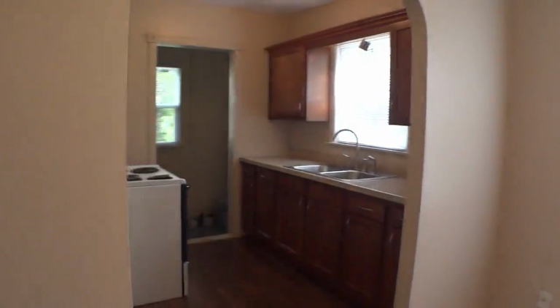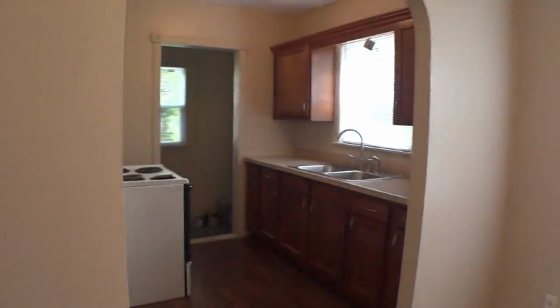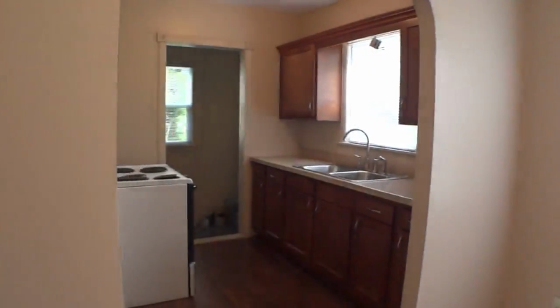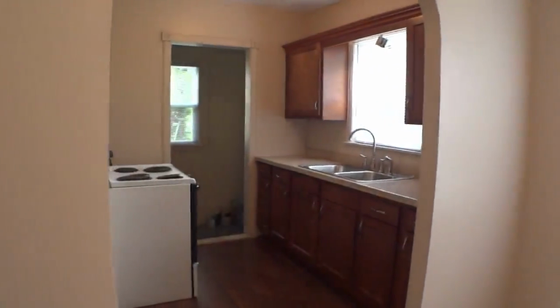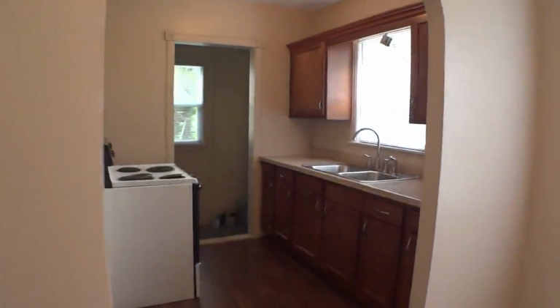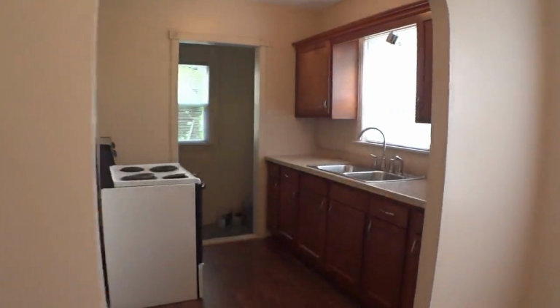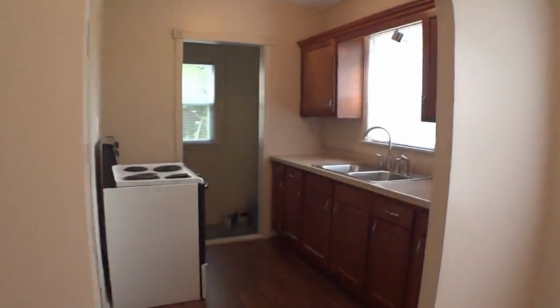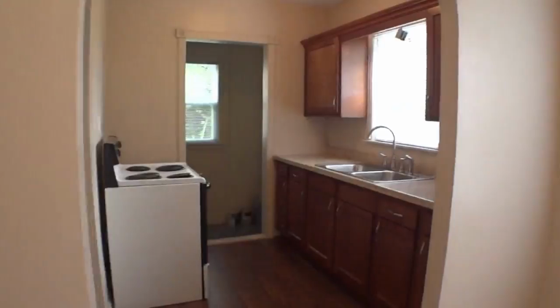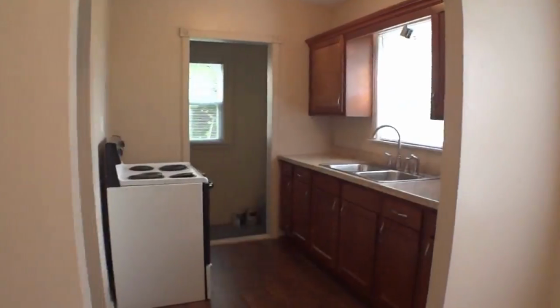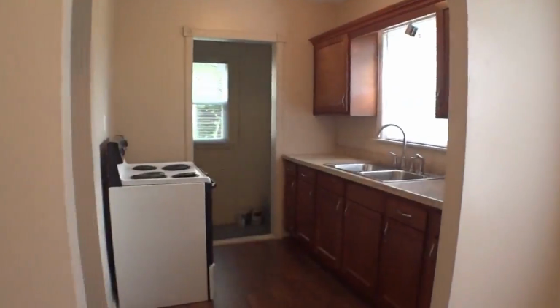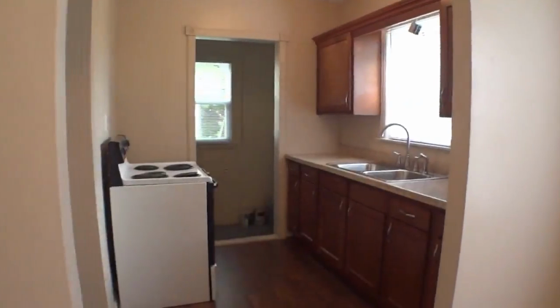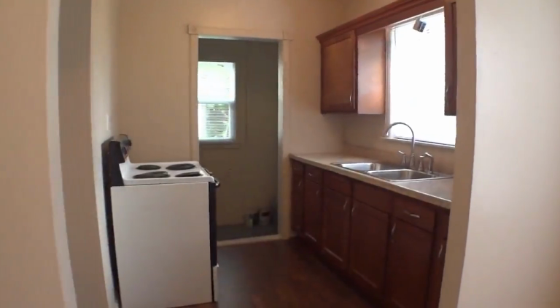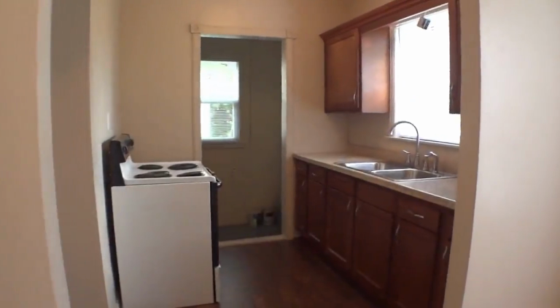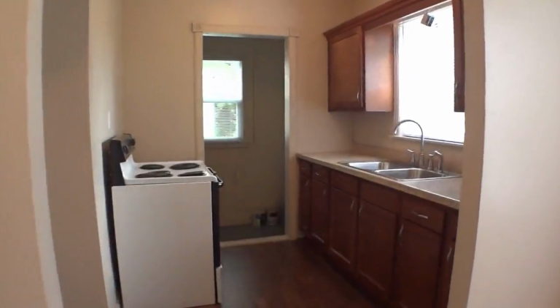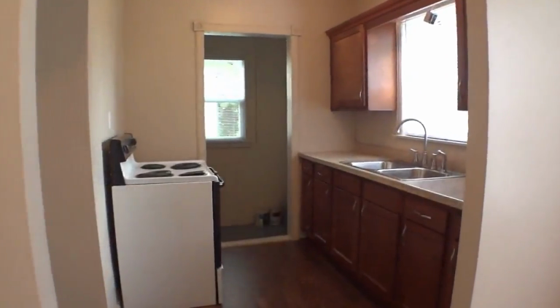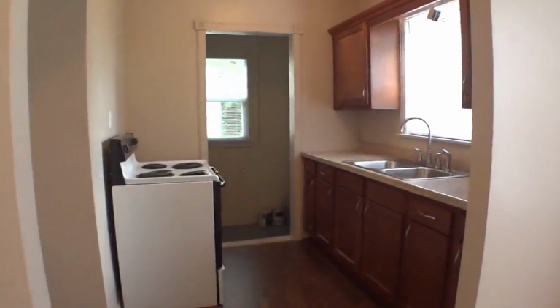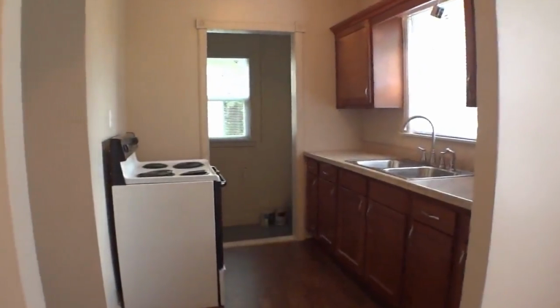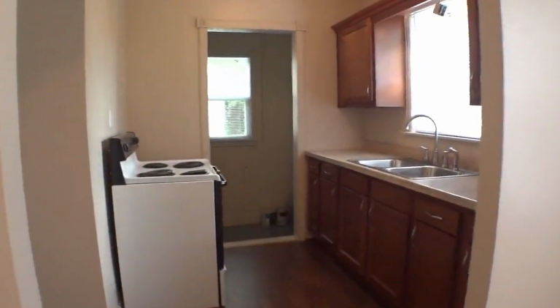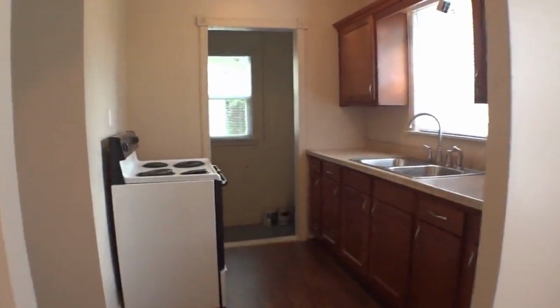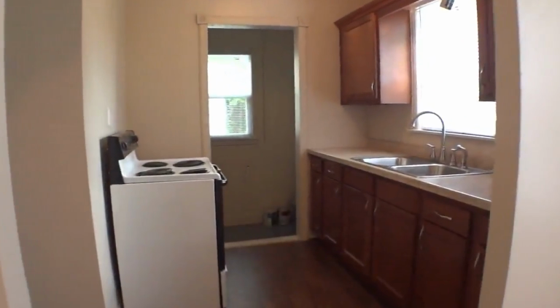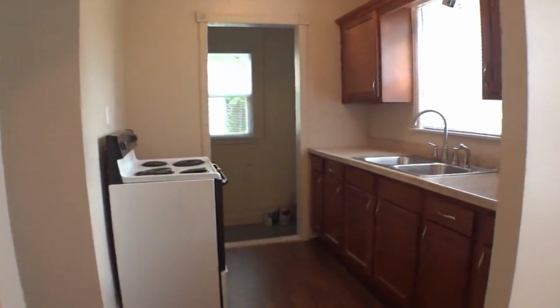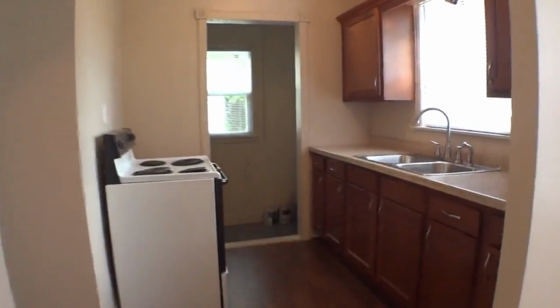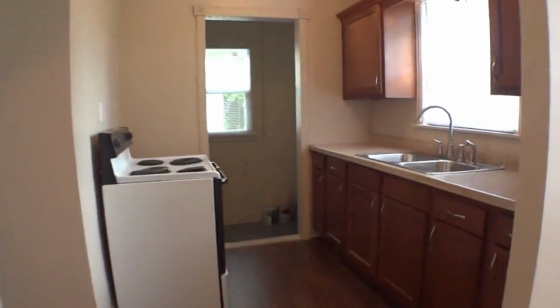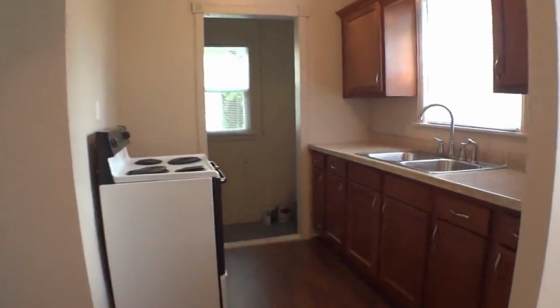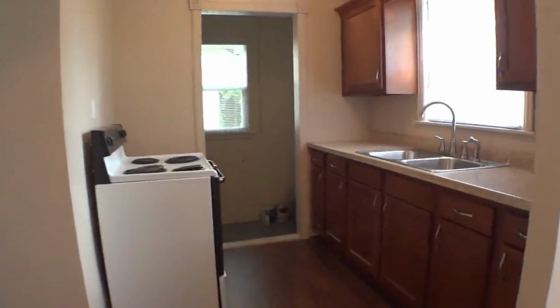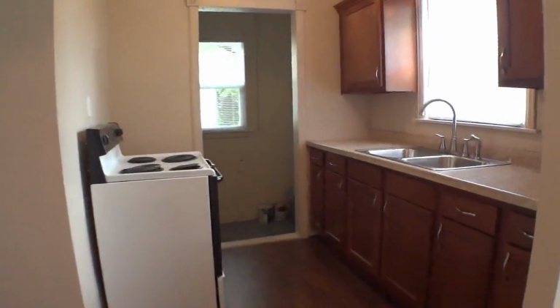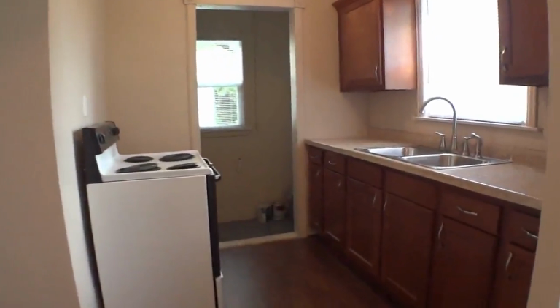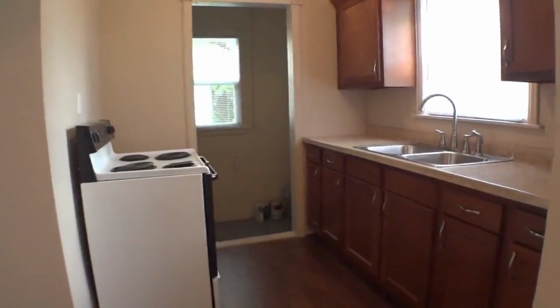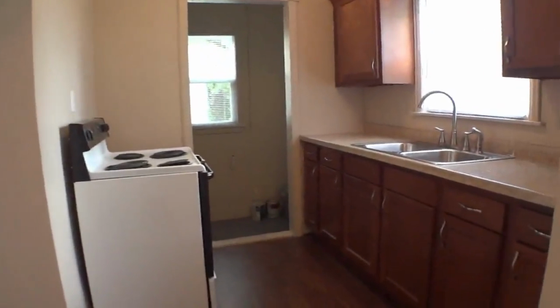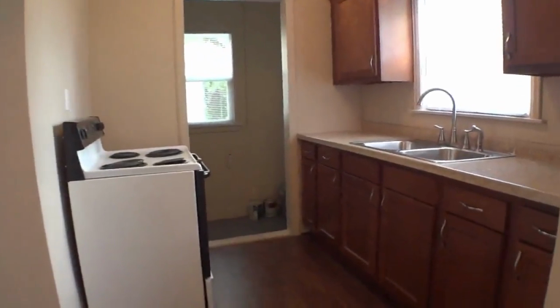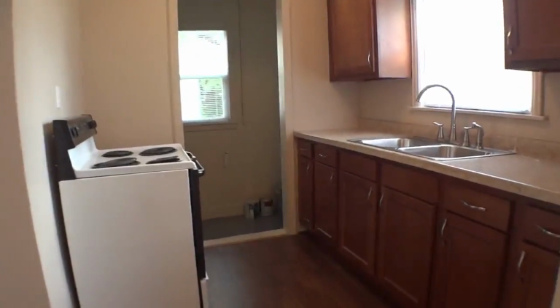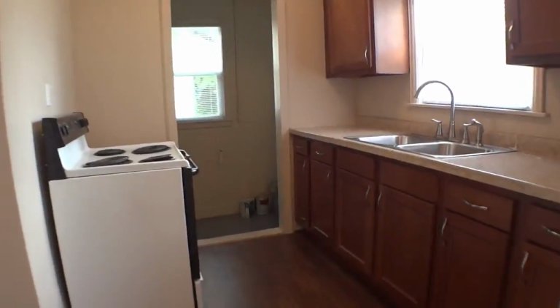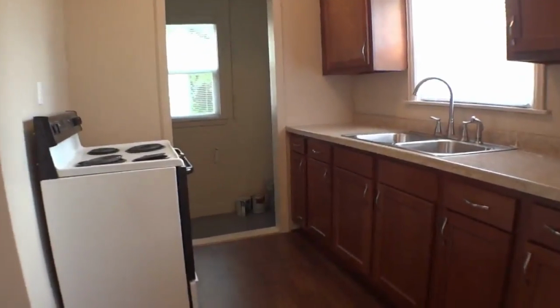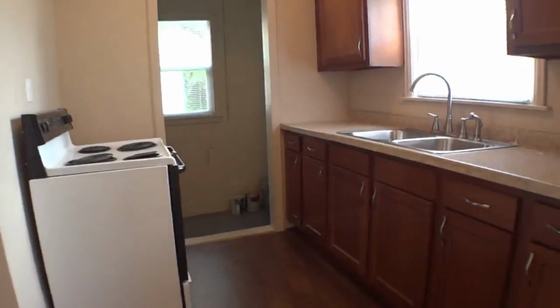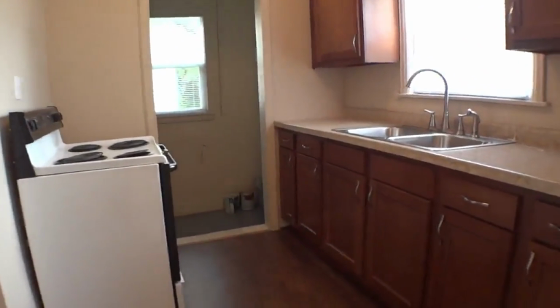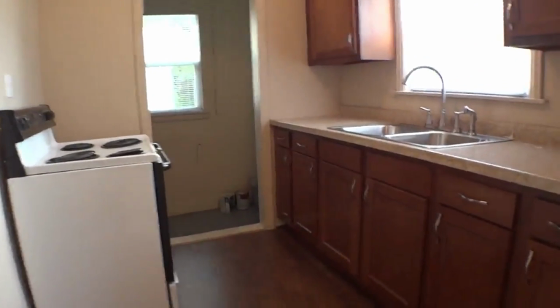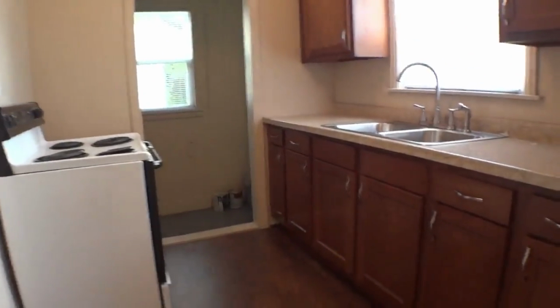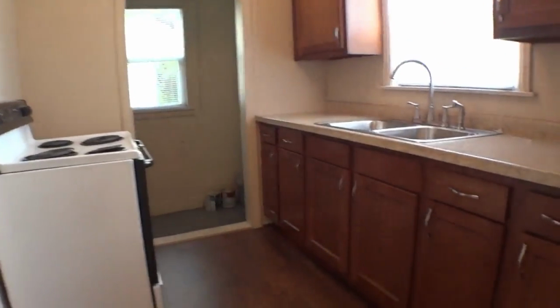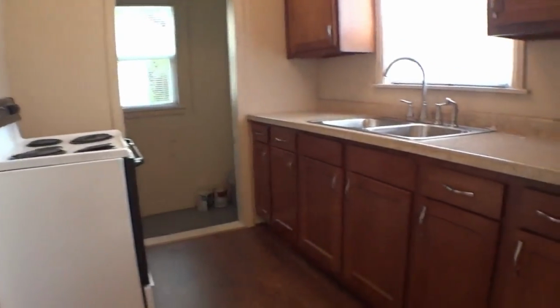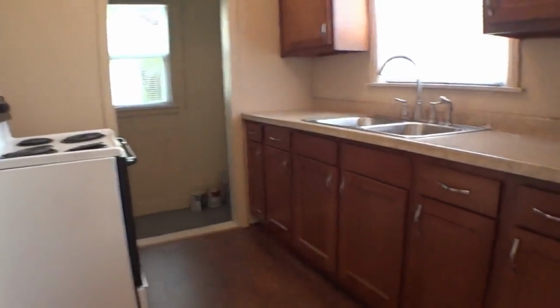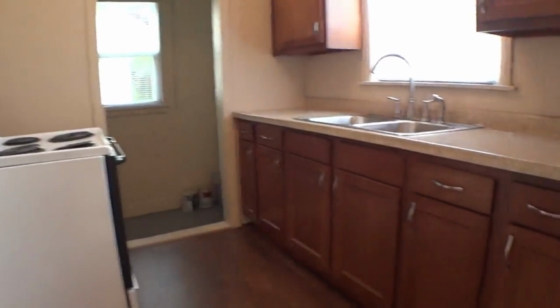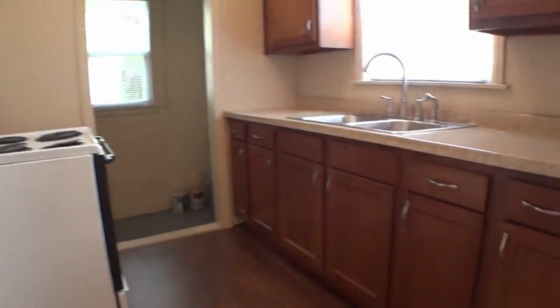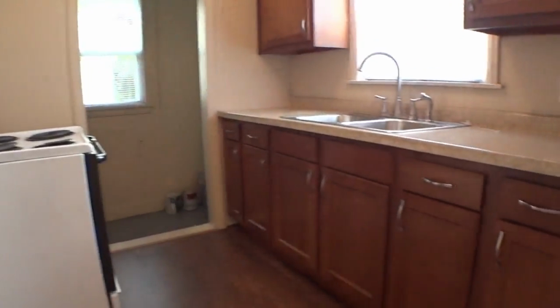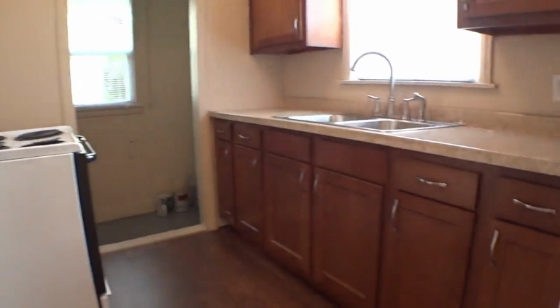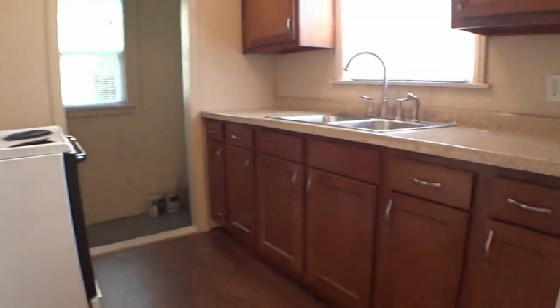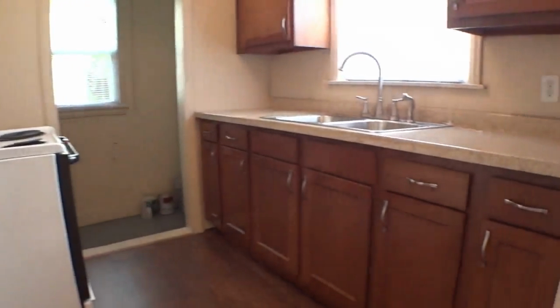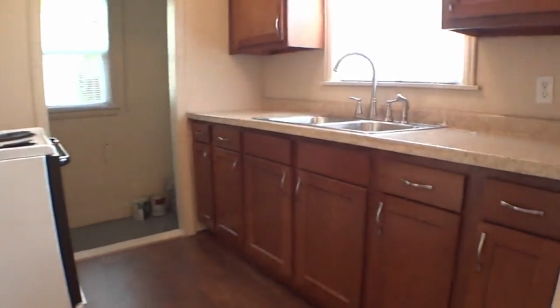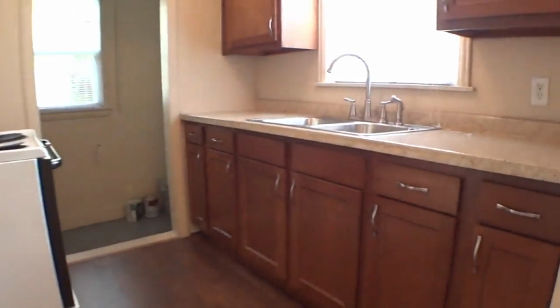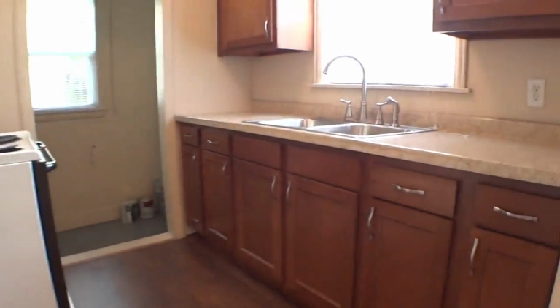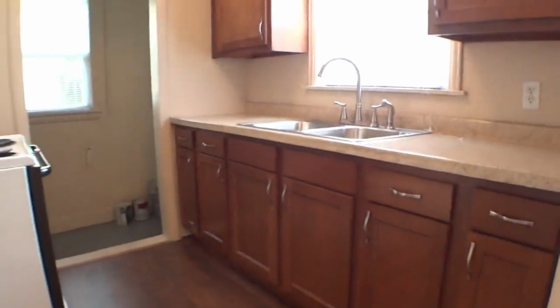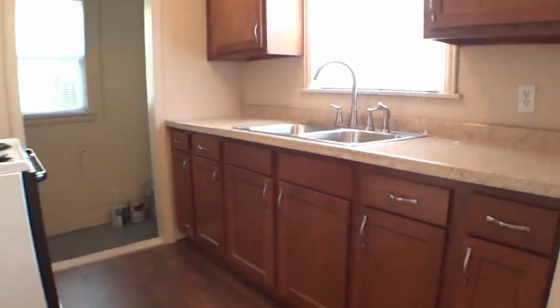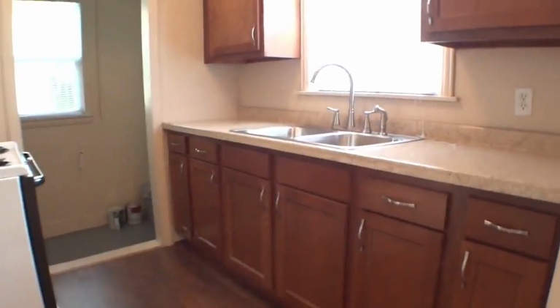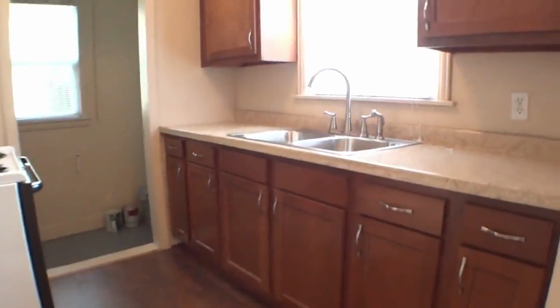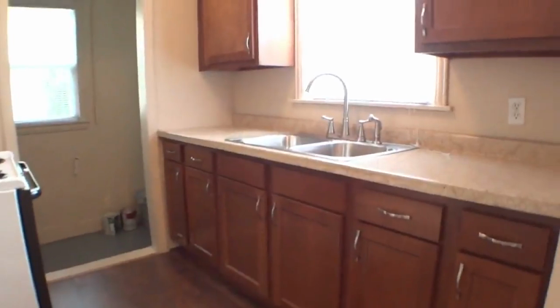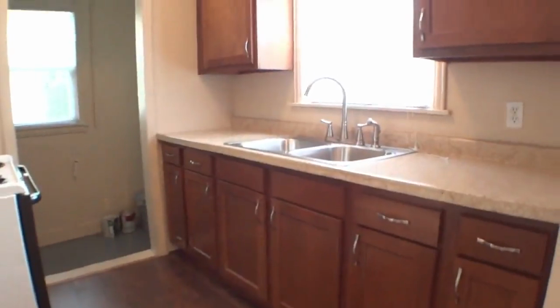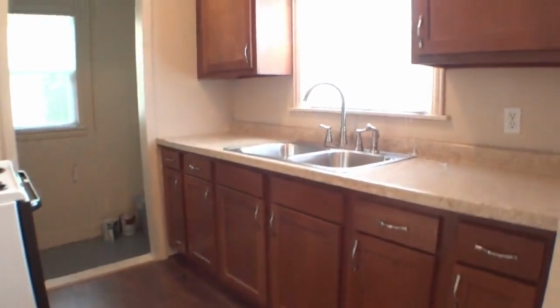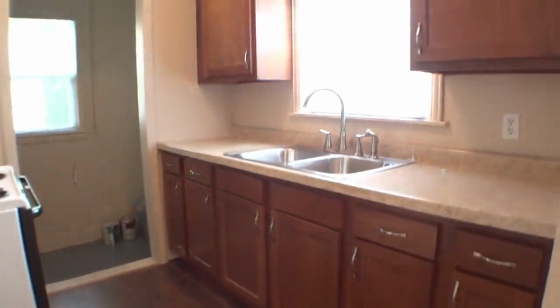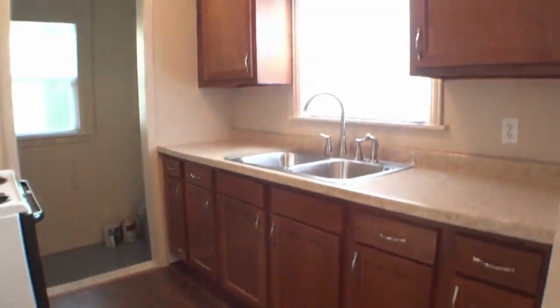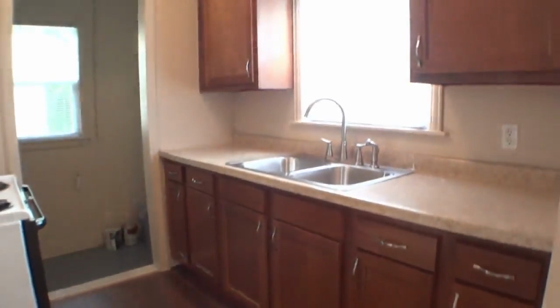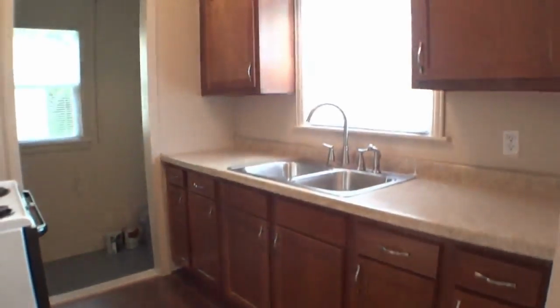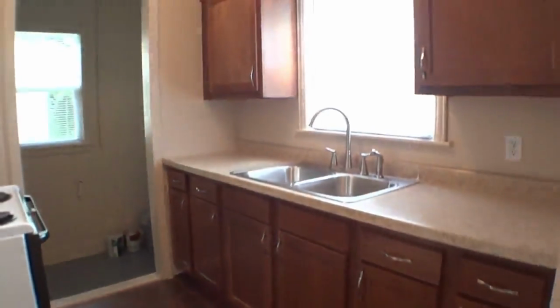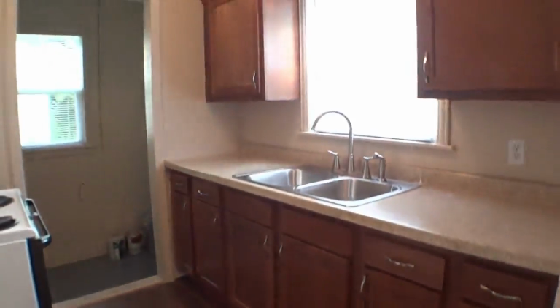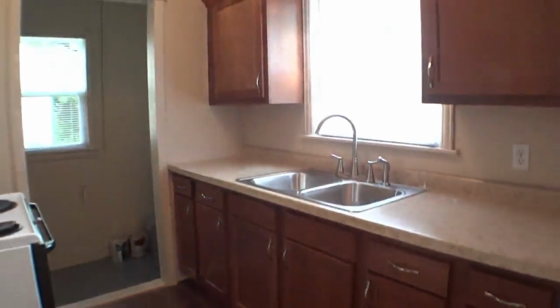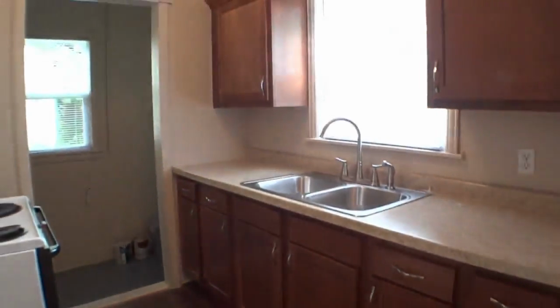The totally remodeled kitchen has new countertops, sink, and cabinets with laminate wood floor and built-in shelving over the refrigerator.